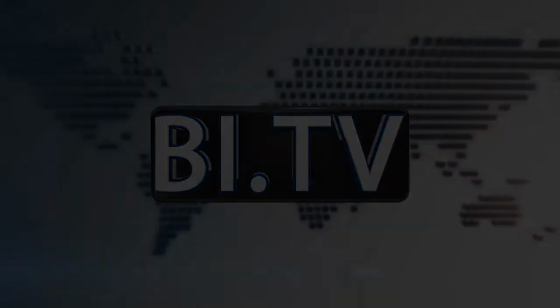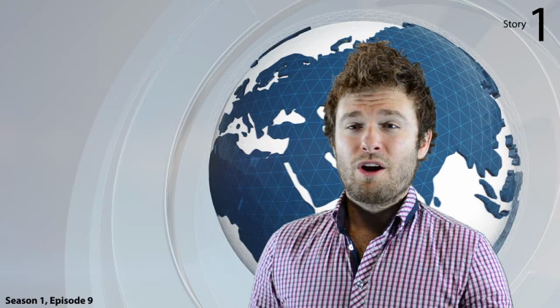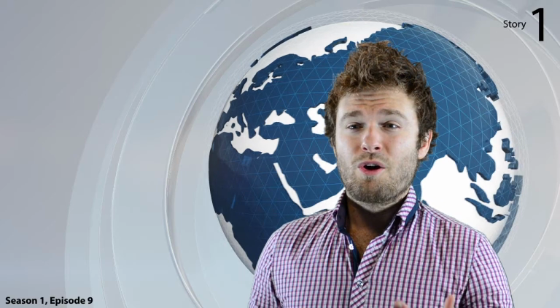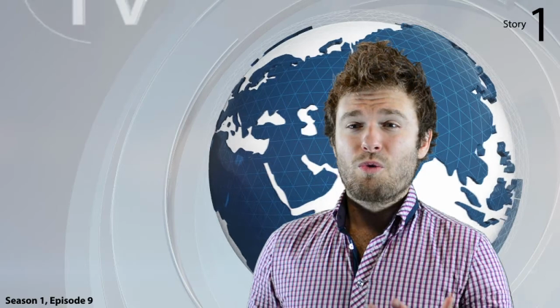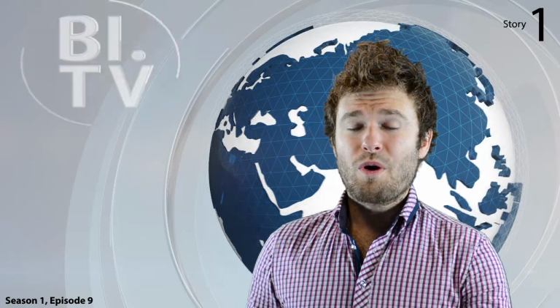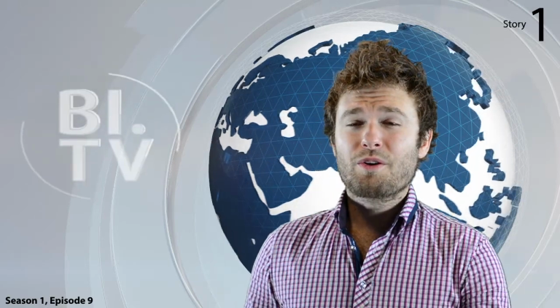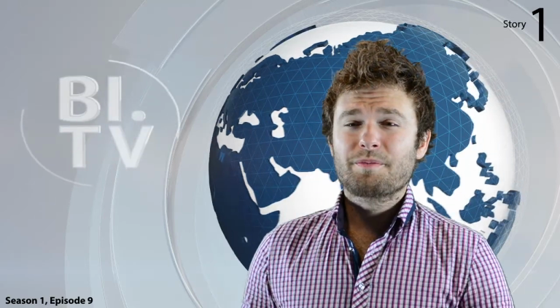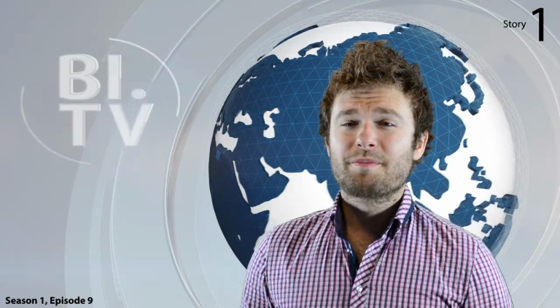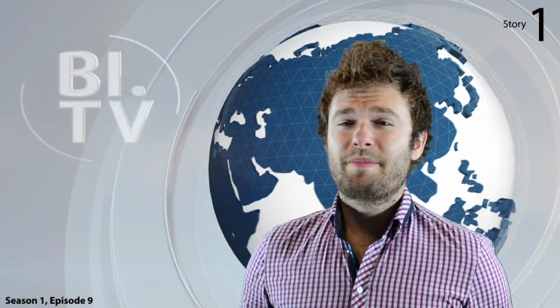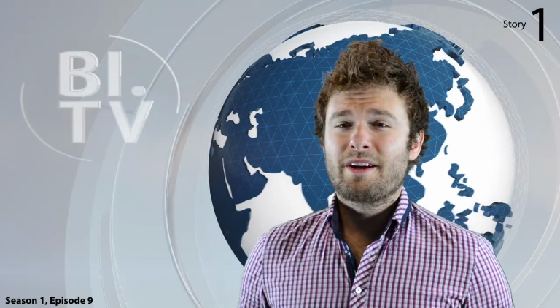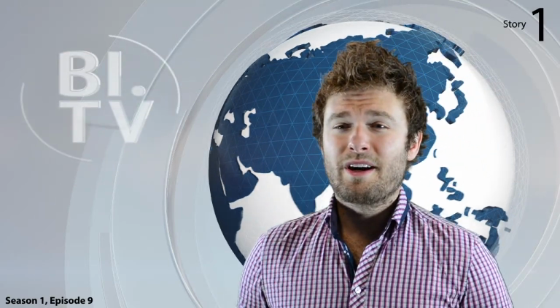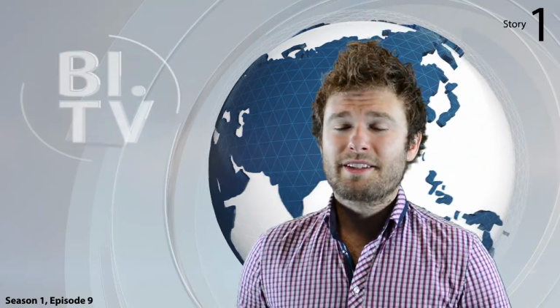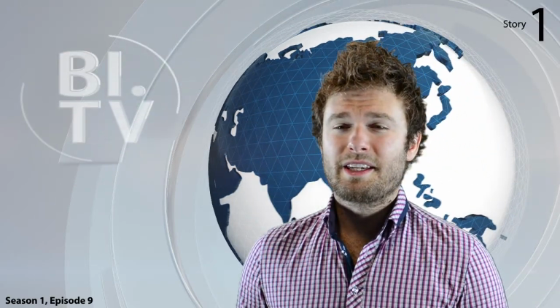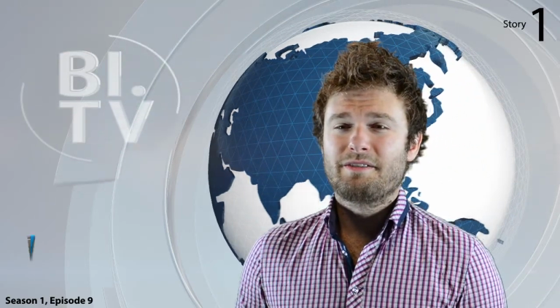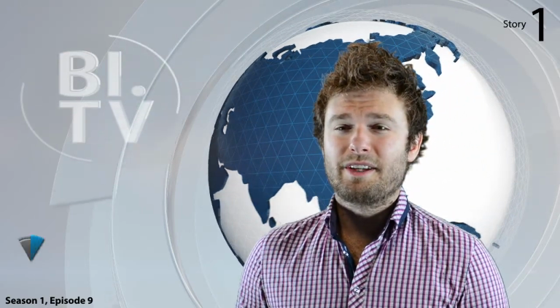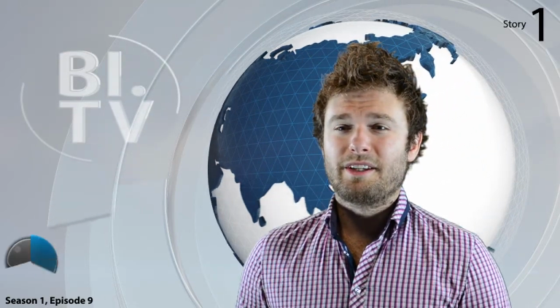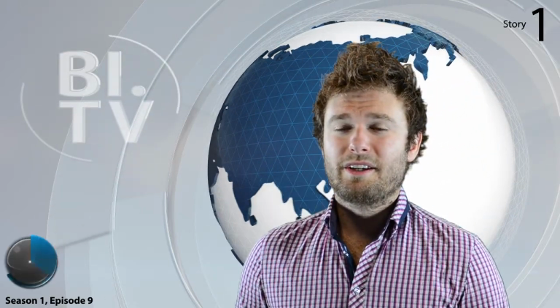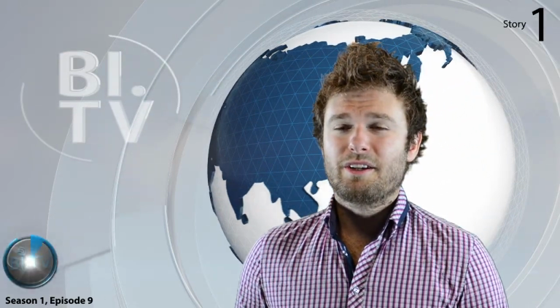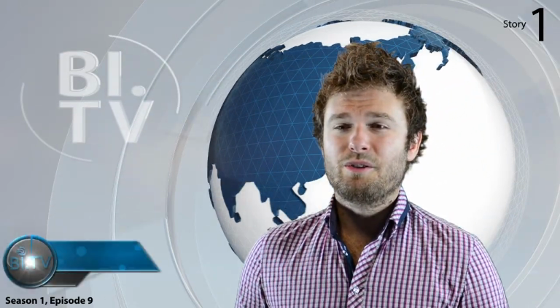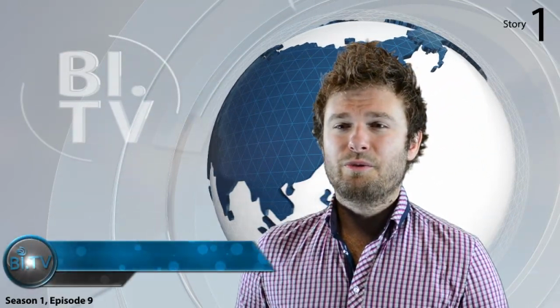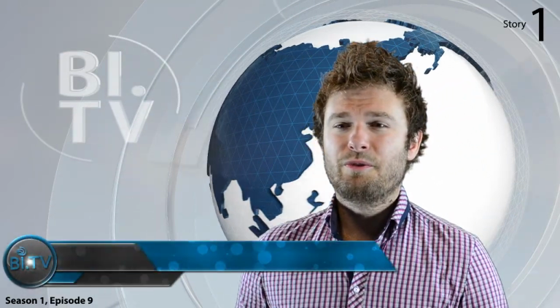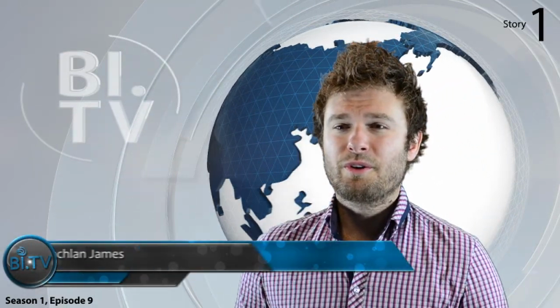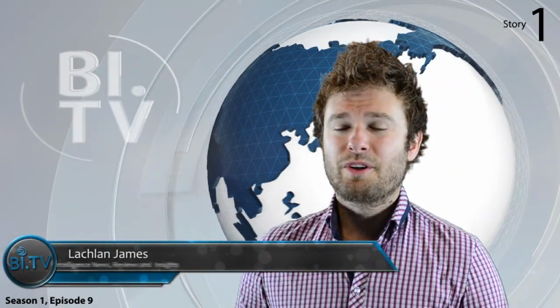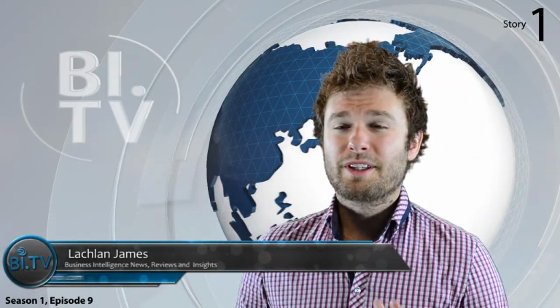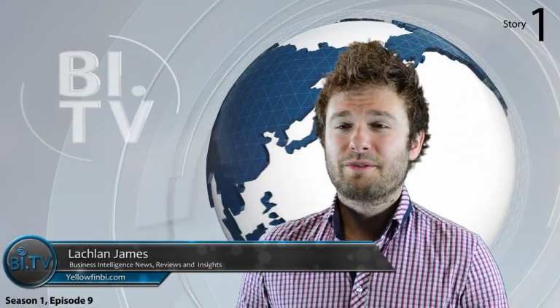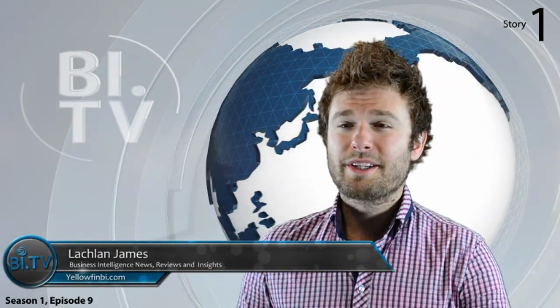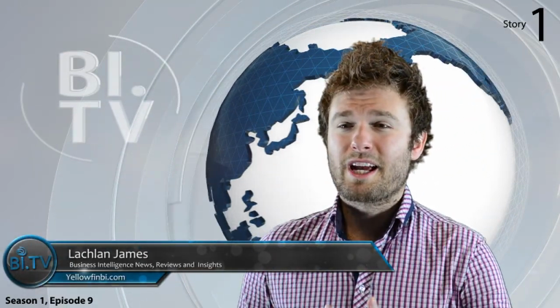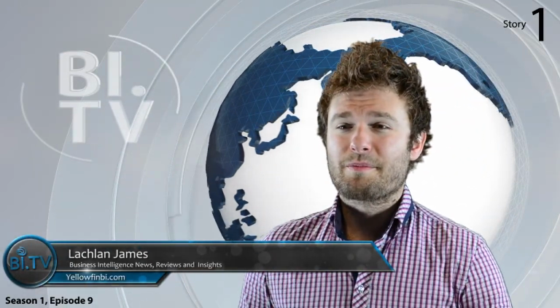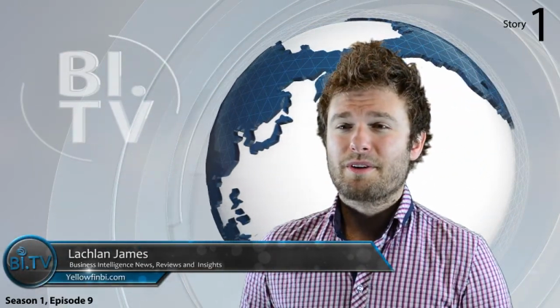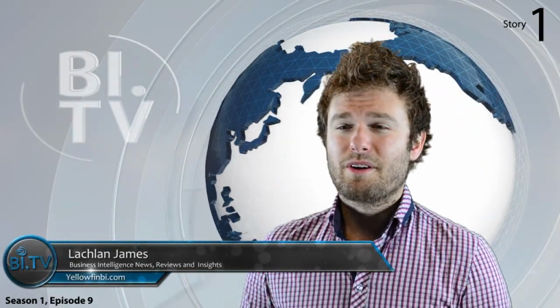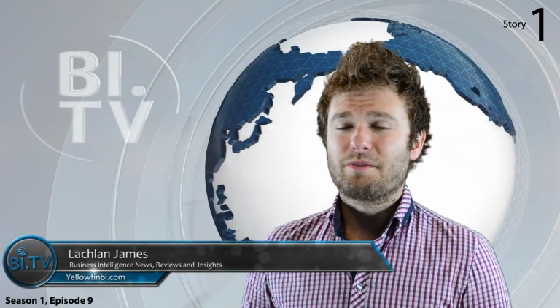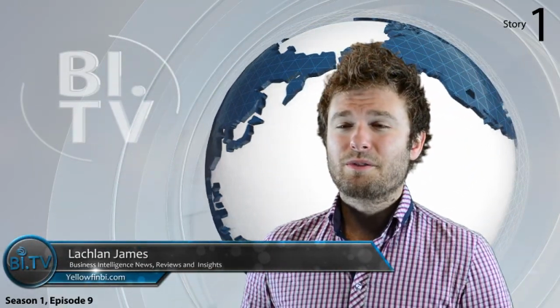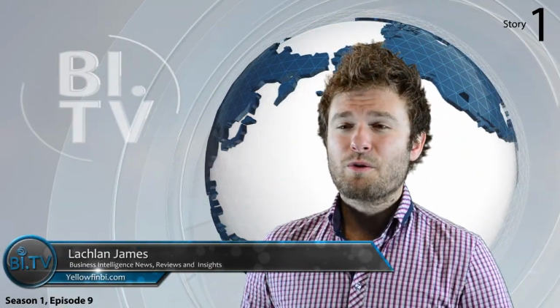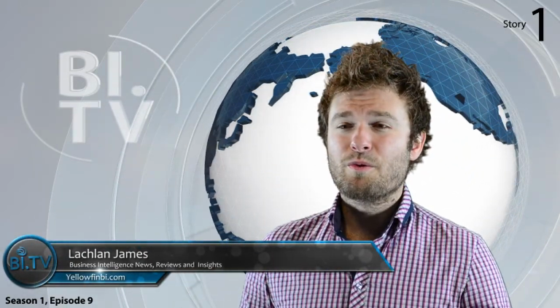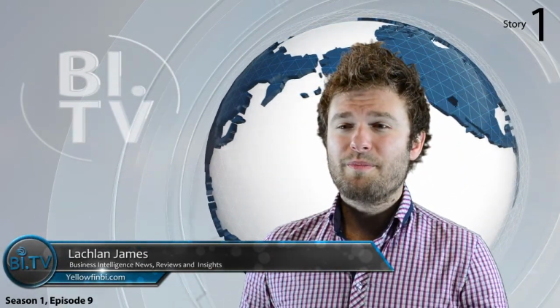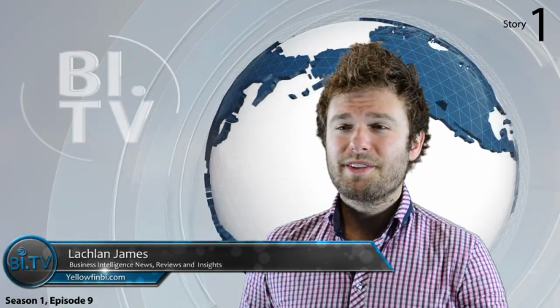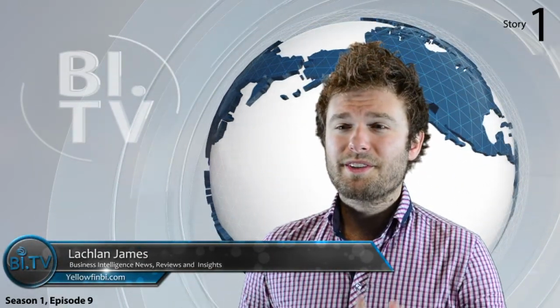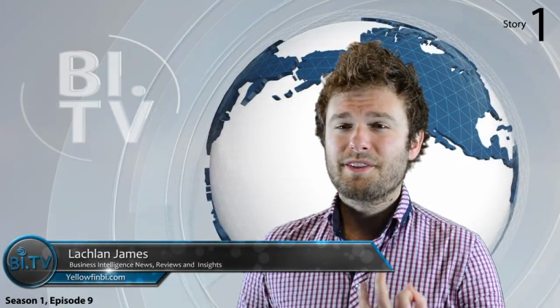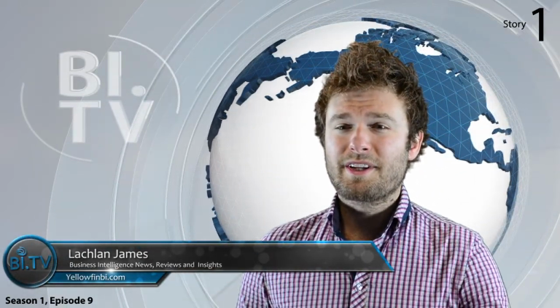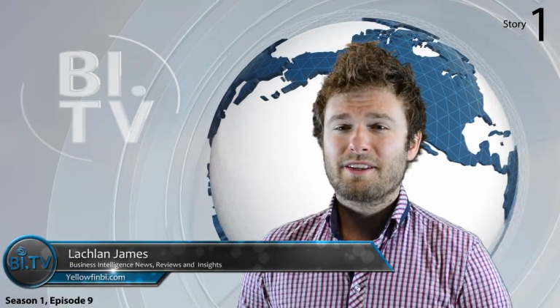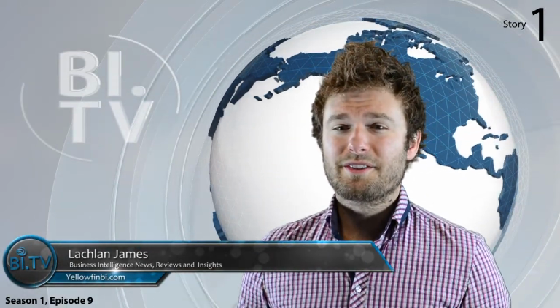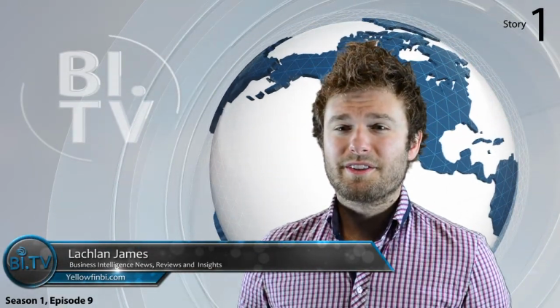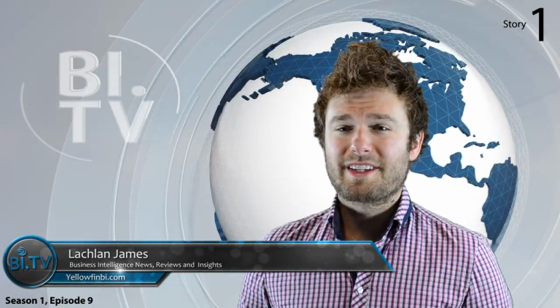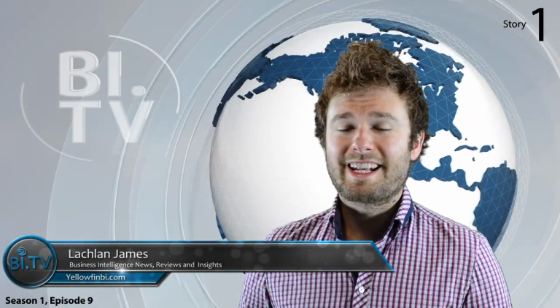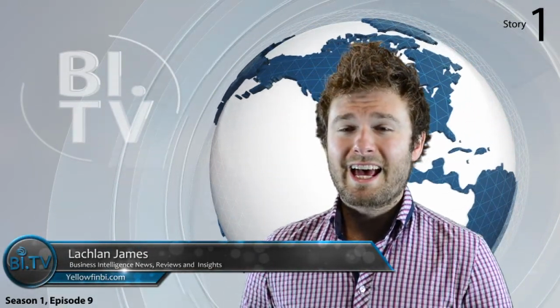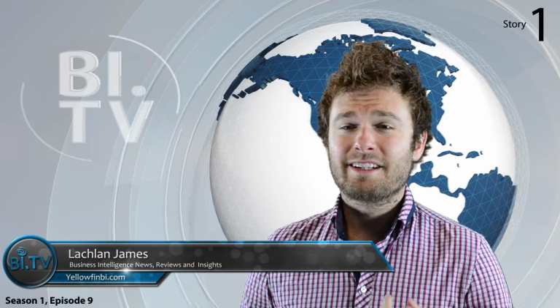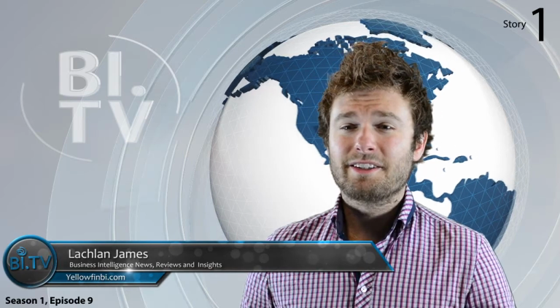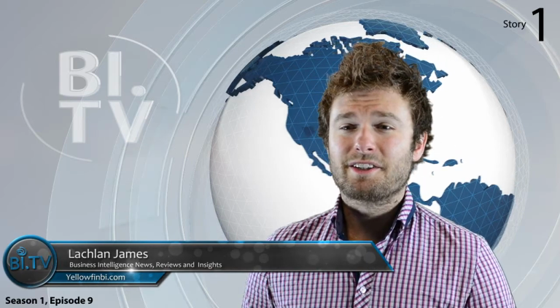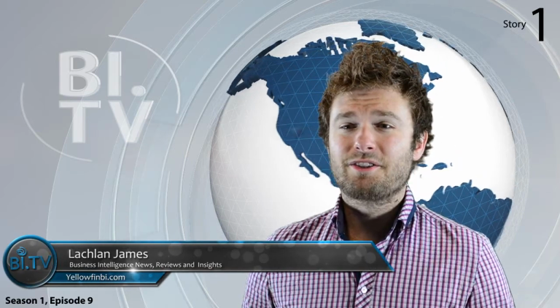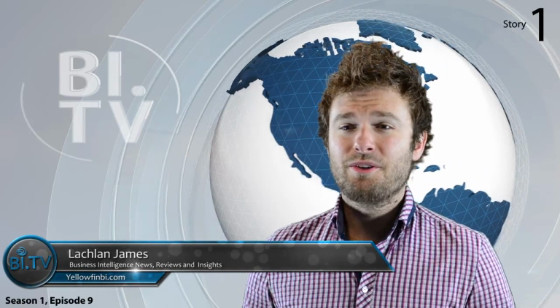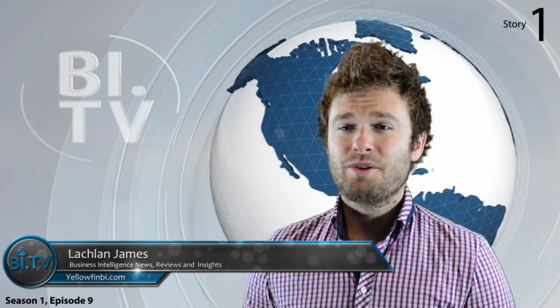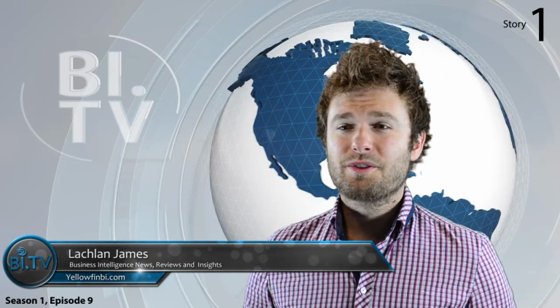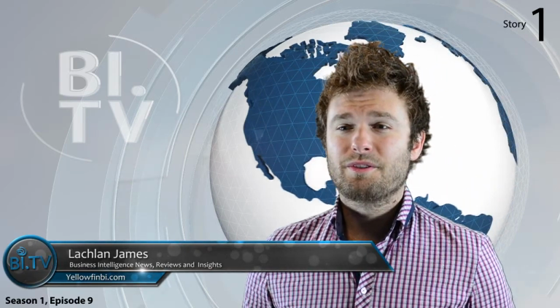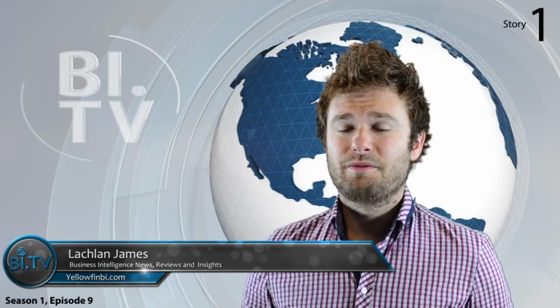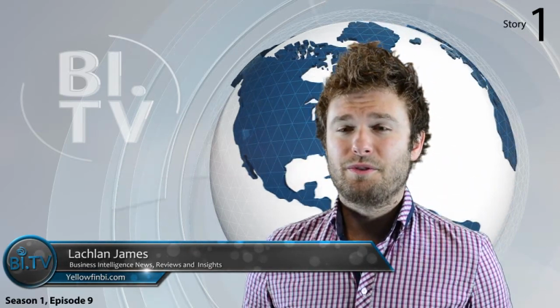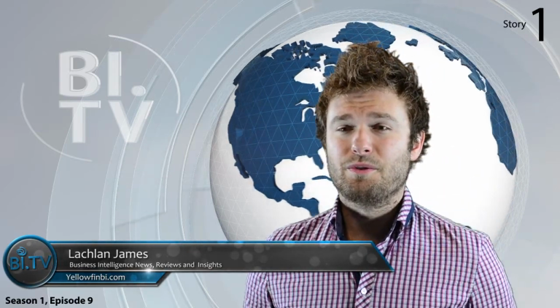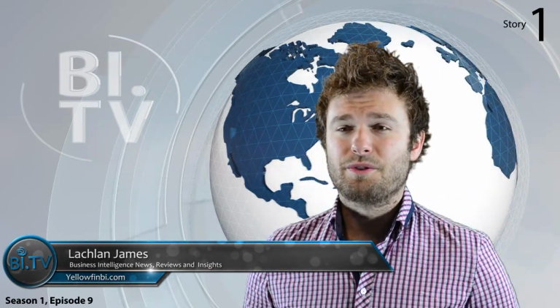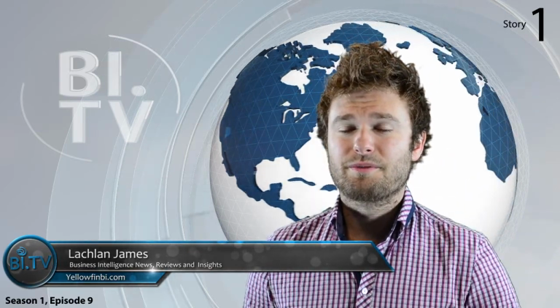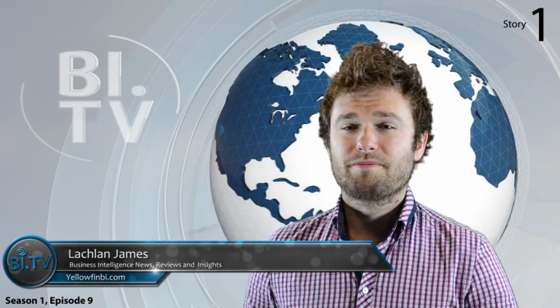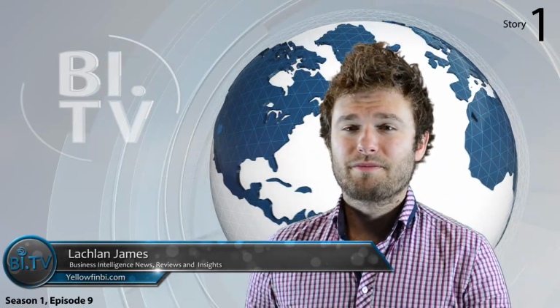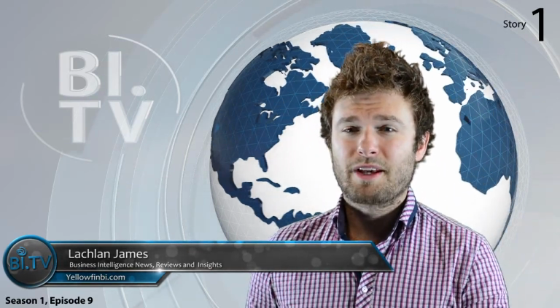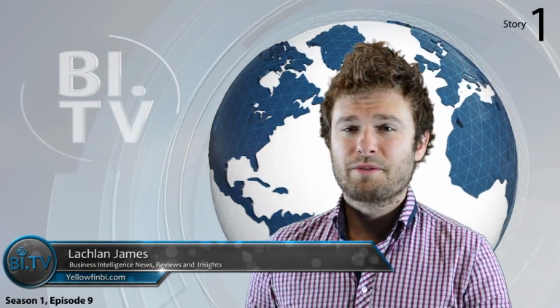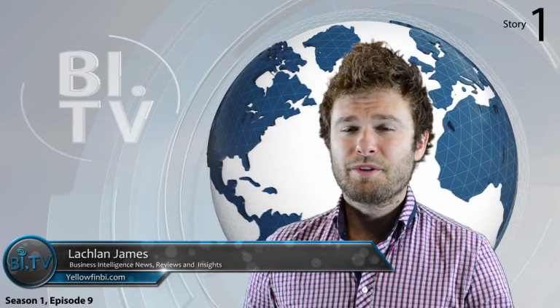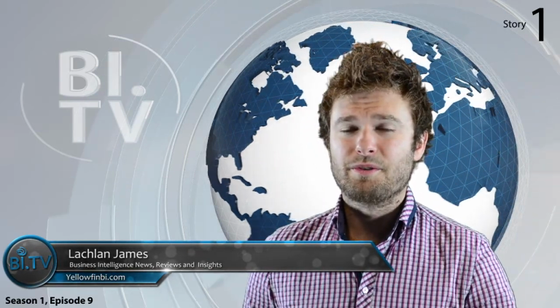Welcome to BI TV, your fortnightly recap of global business intelligence and analytics news, views and reviews.